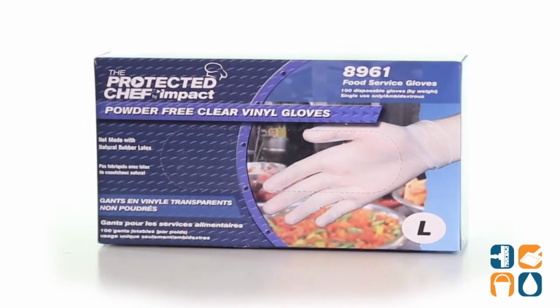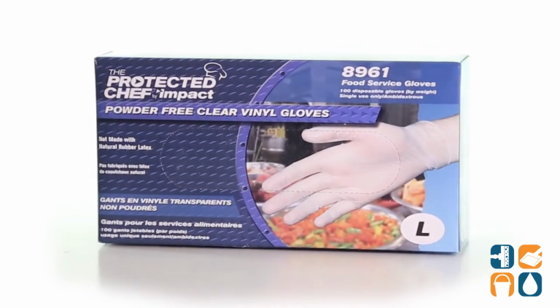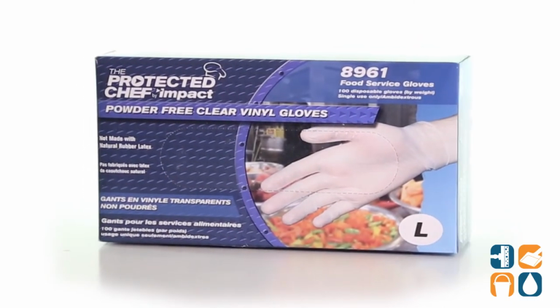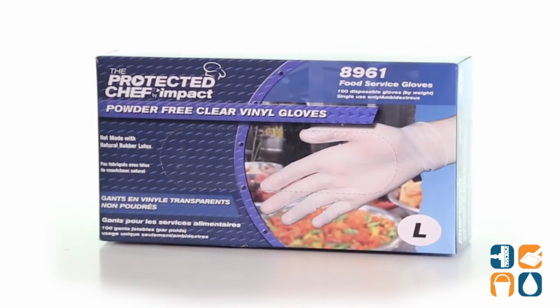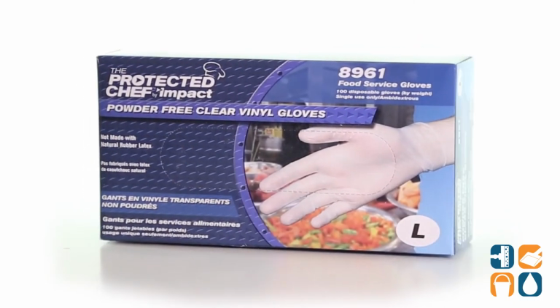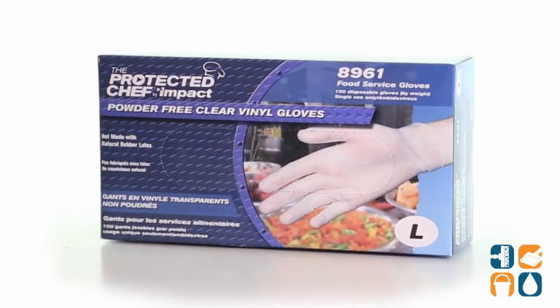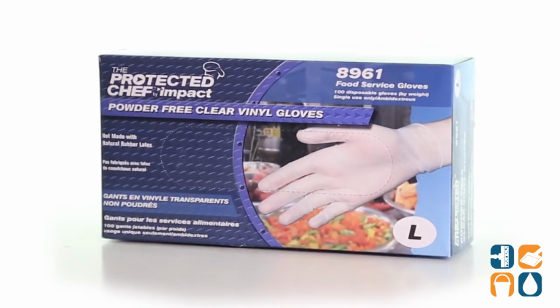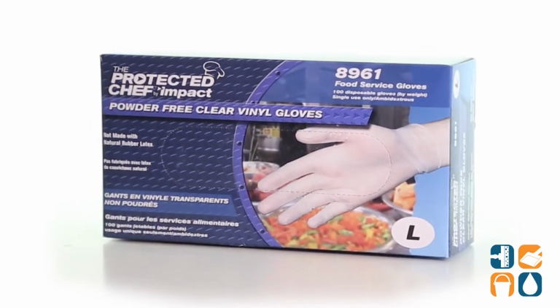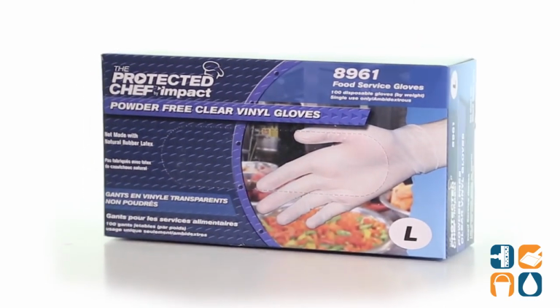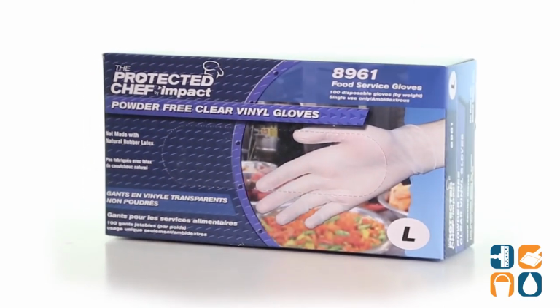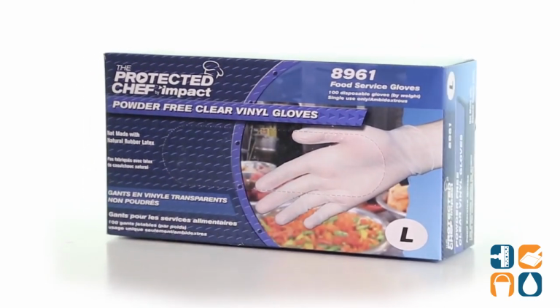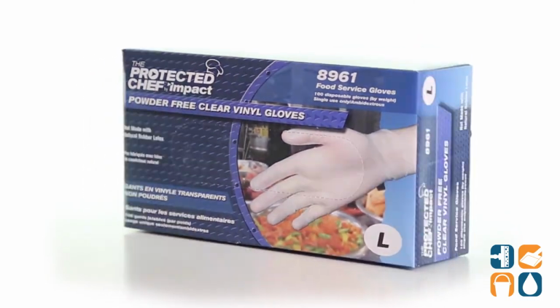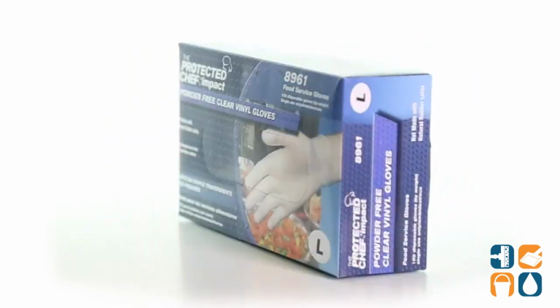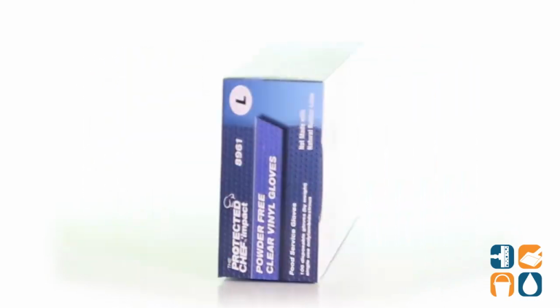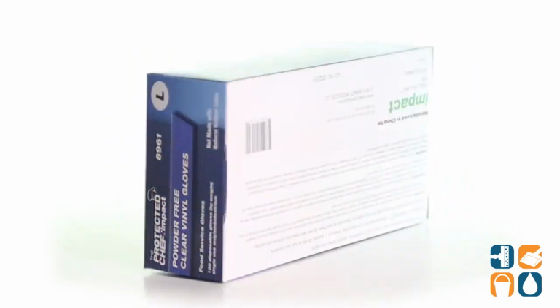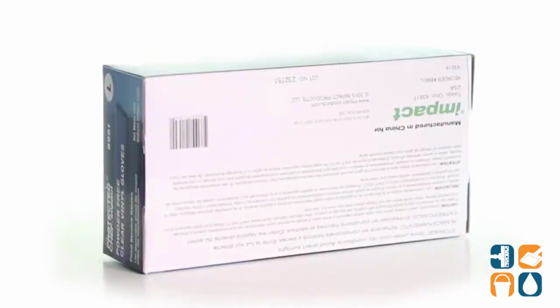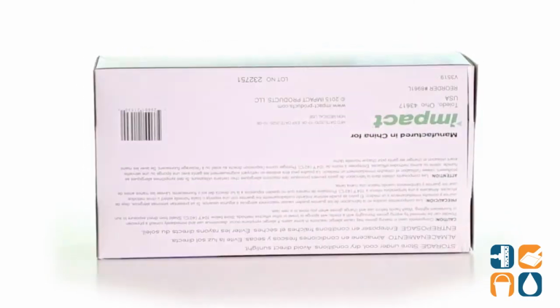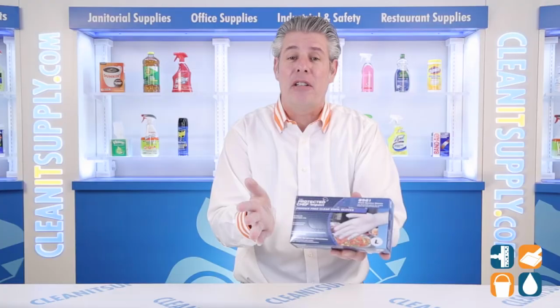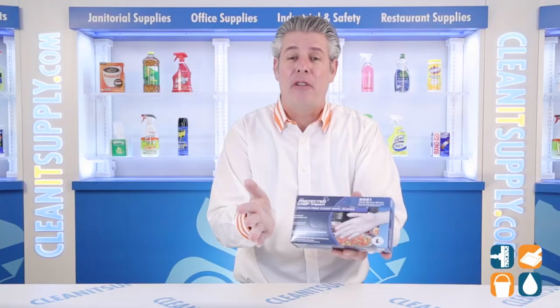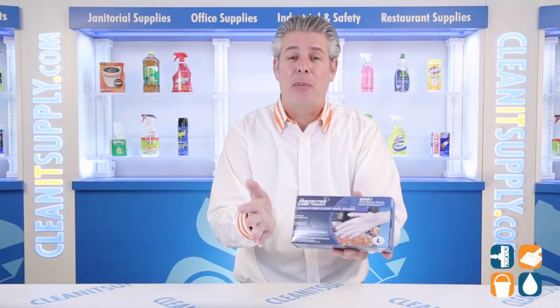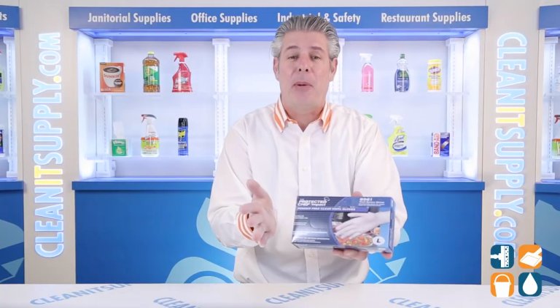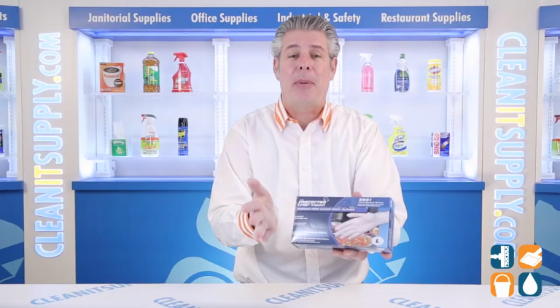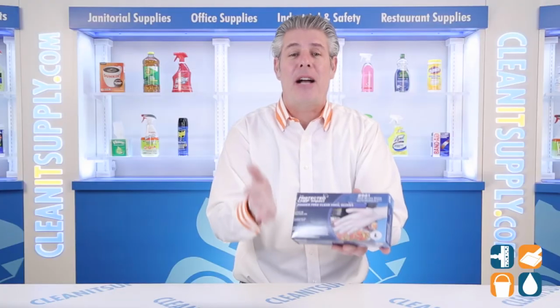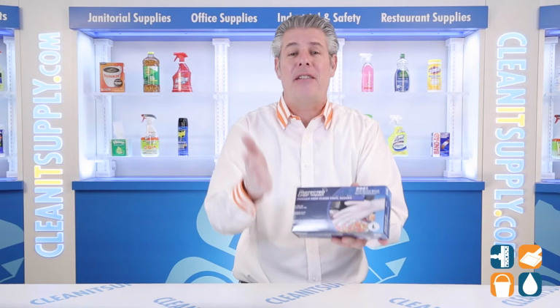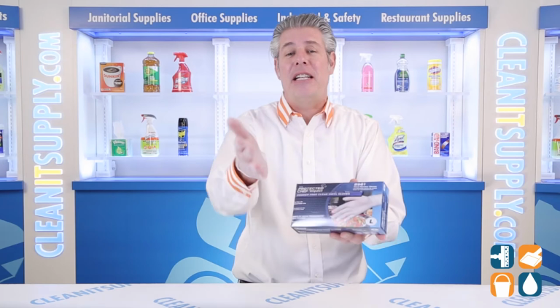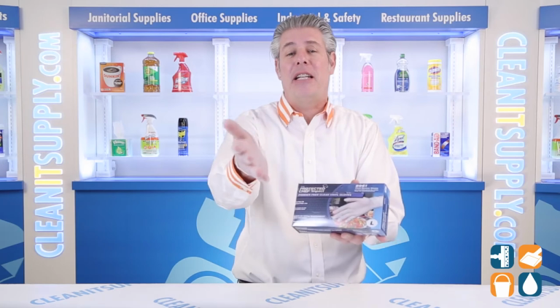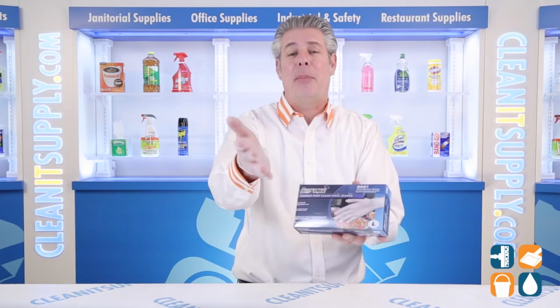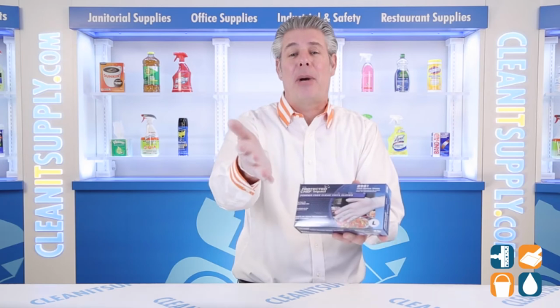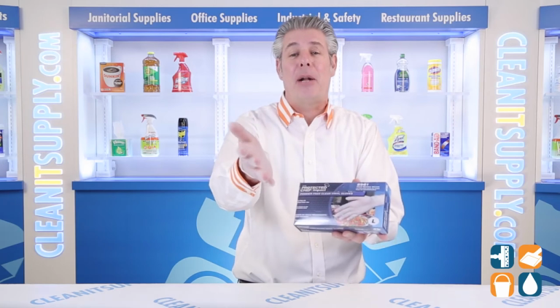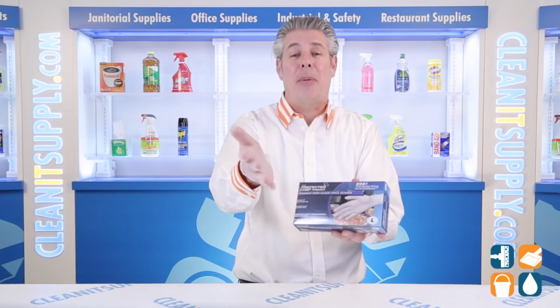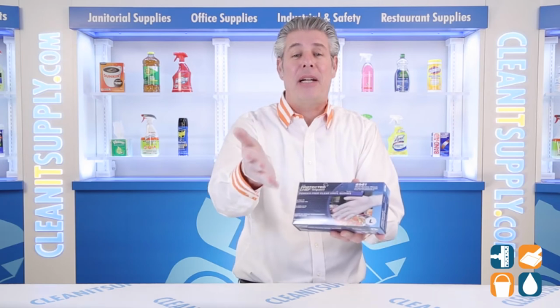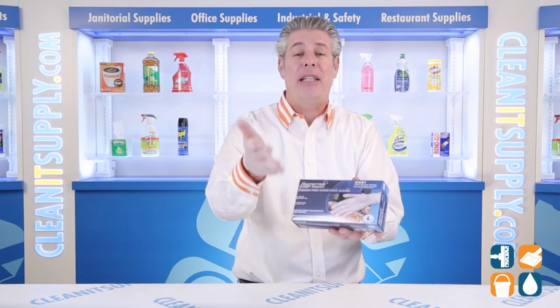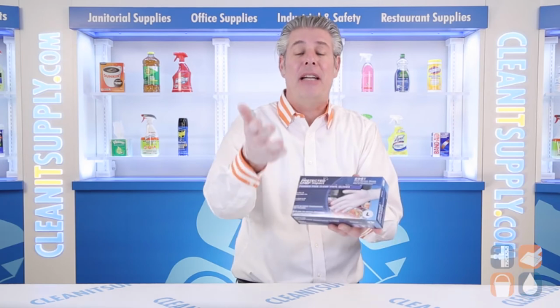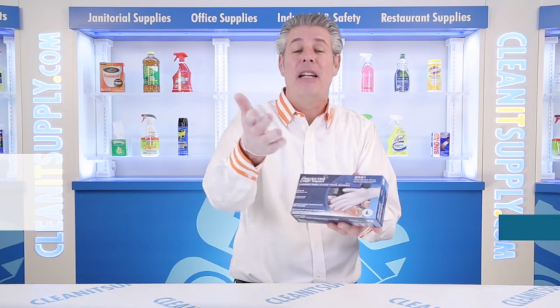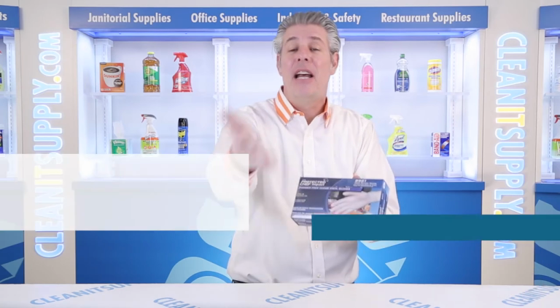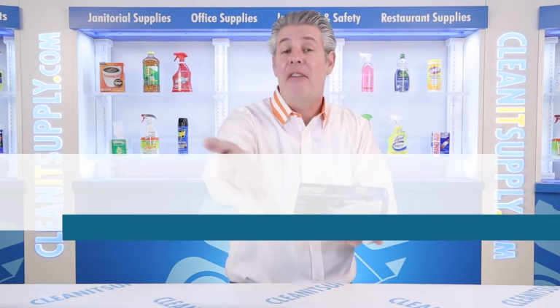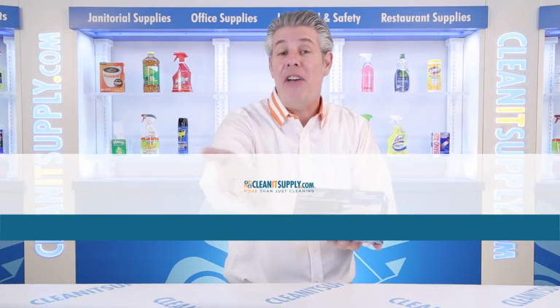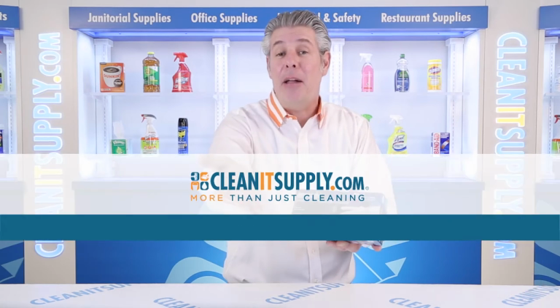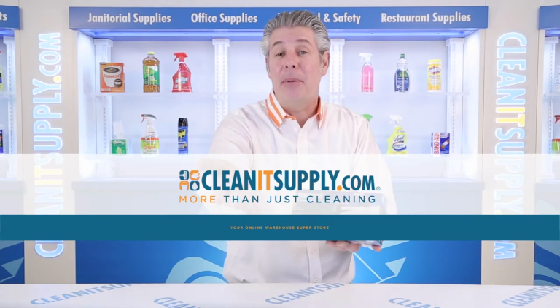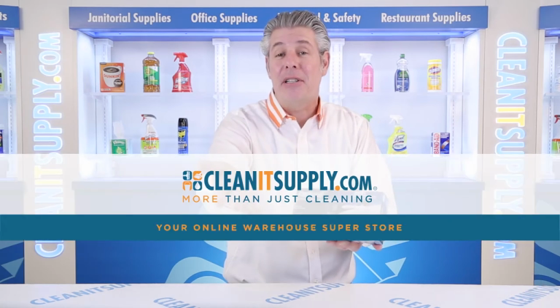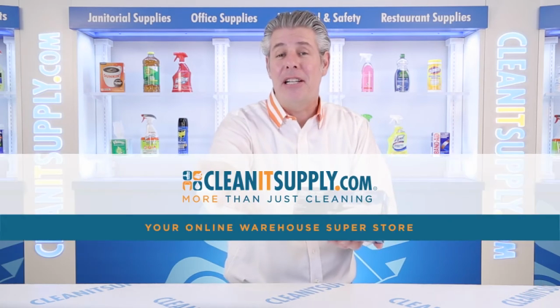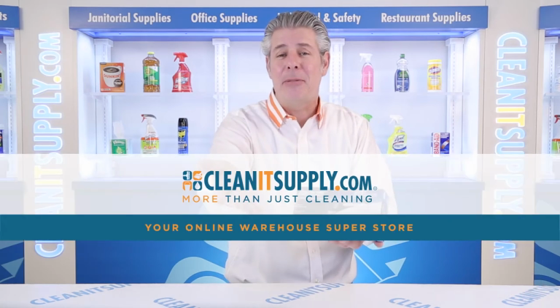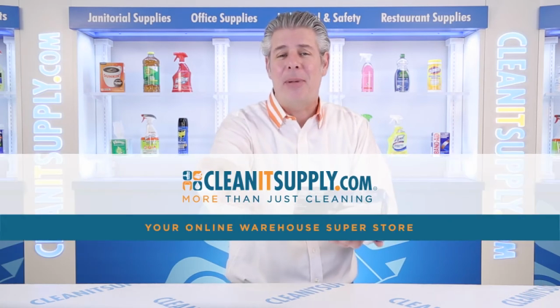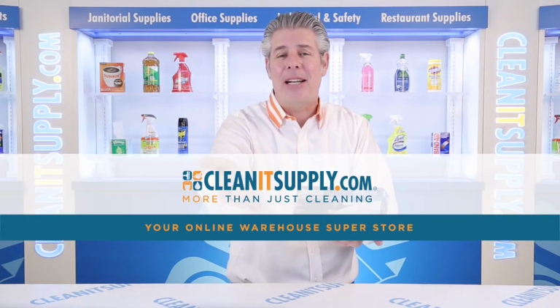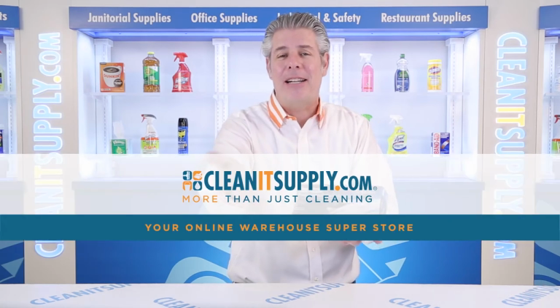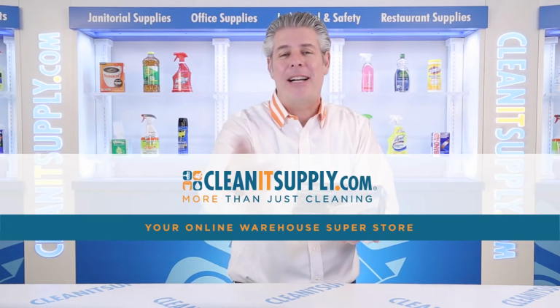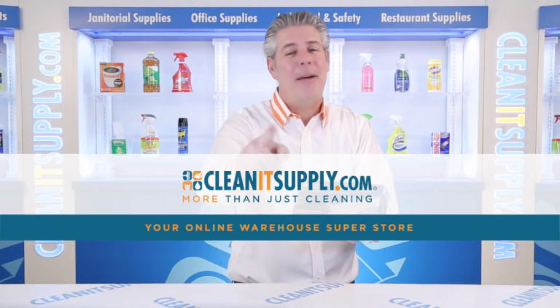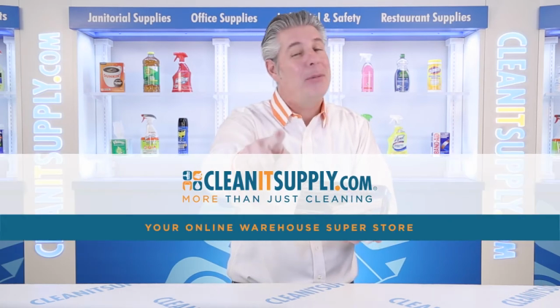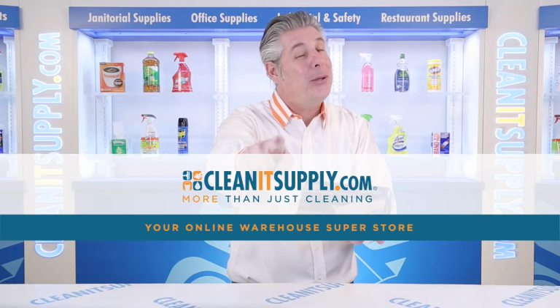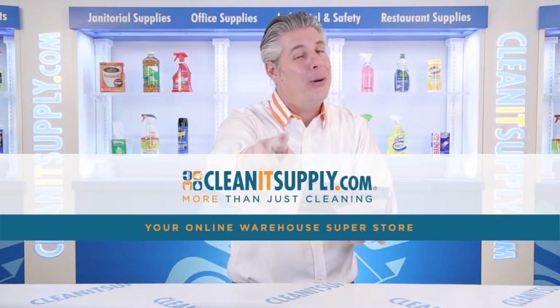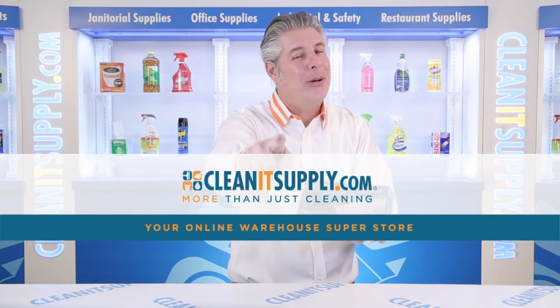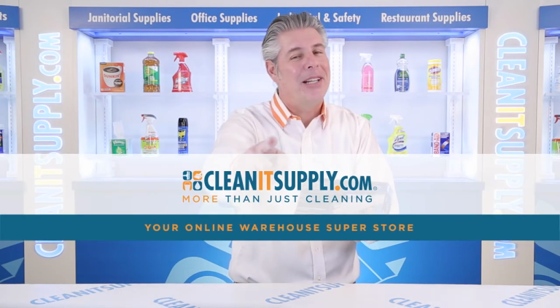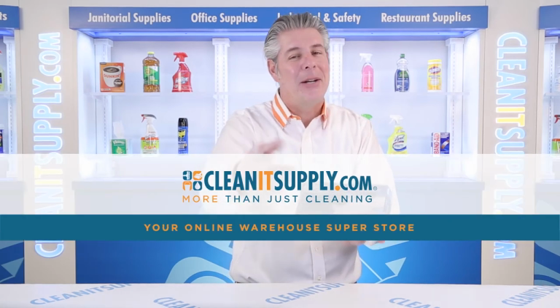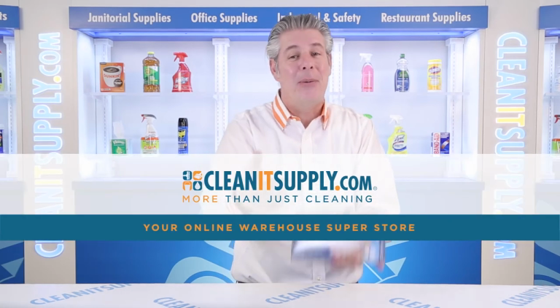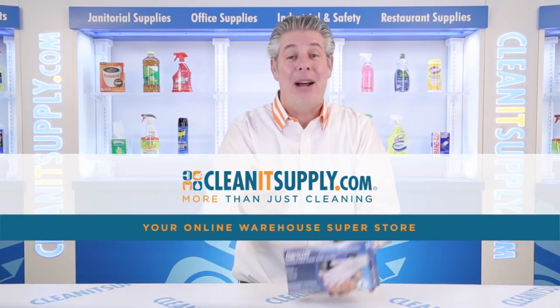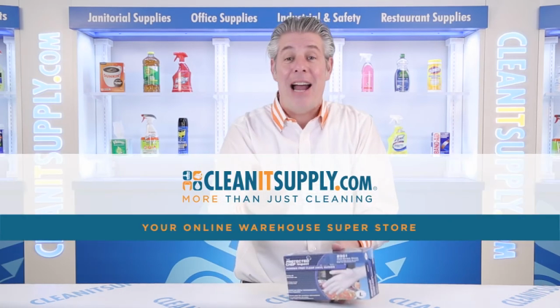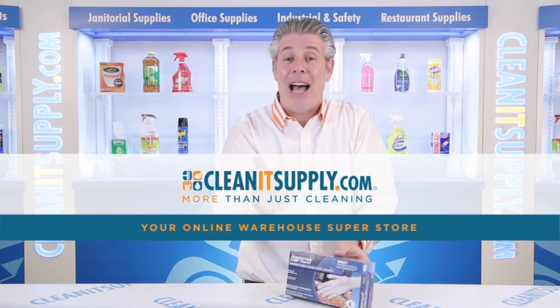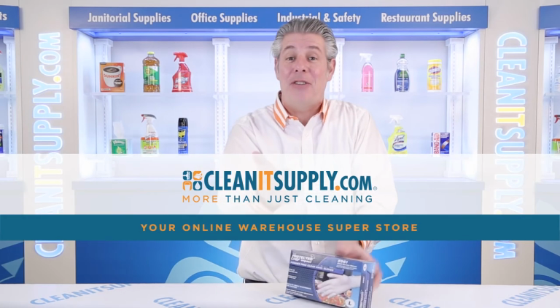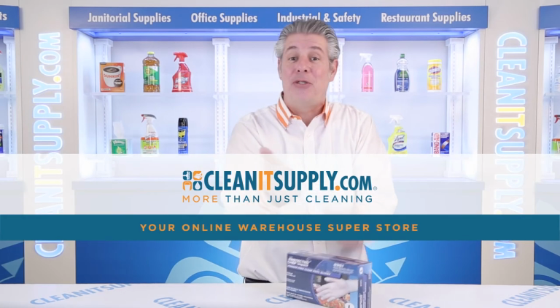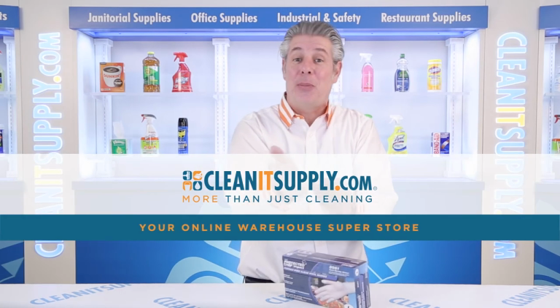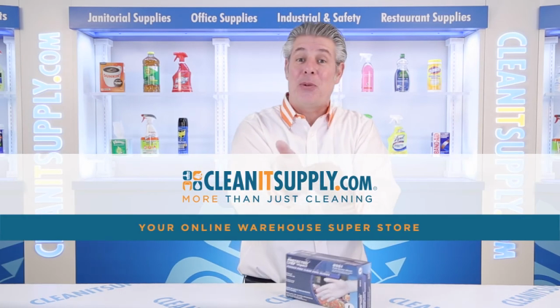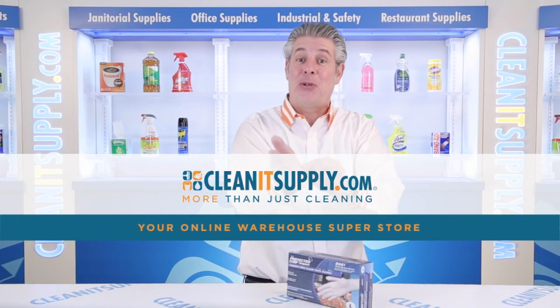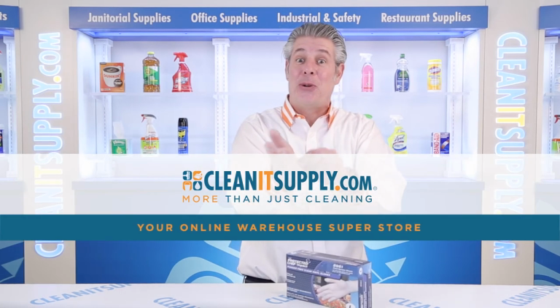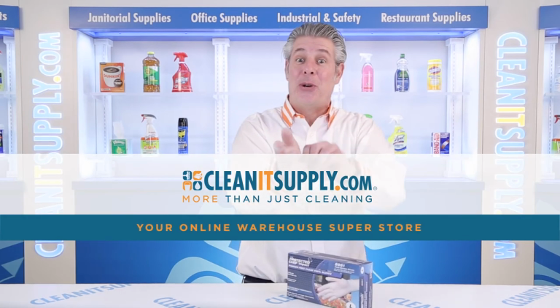This is the Protected Chef PDF-8961L, disposable gloves in clear vinyl, large size, 100 gloves per box, available at CleanItSupply.com, your online warehouse superstore.